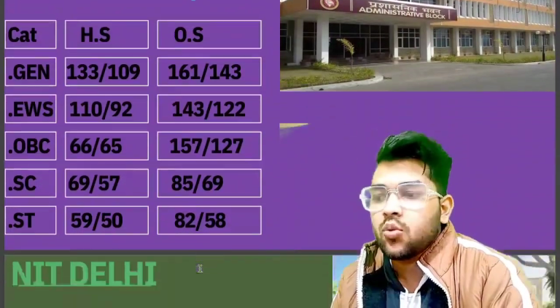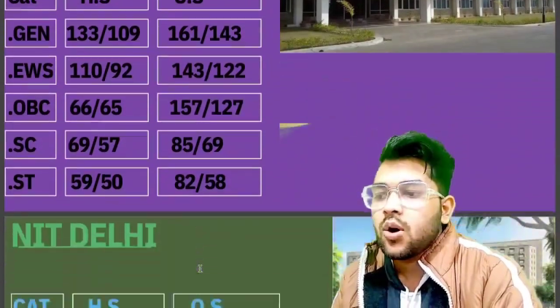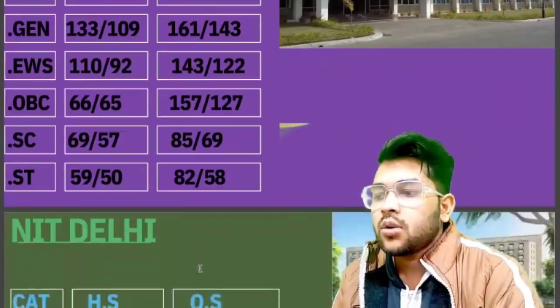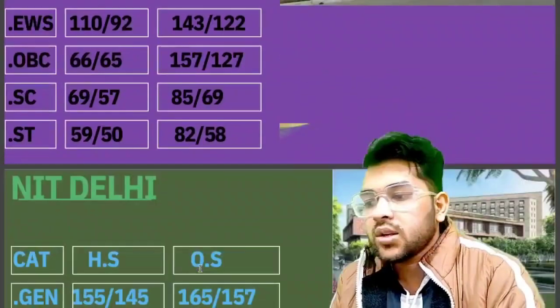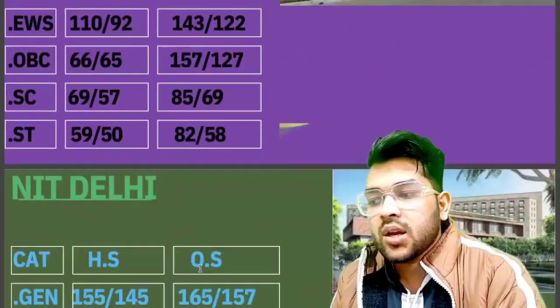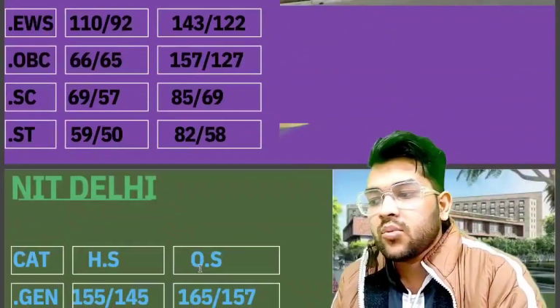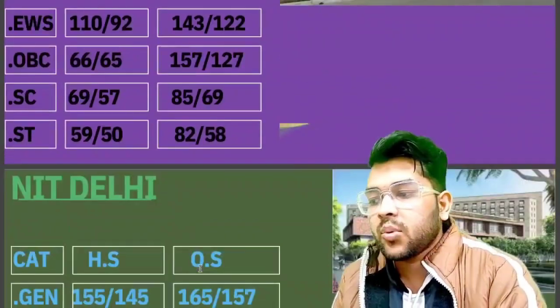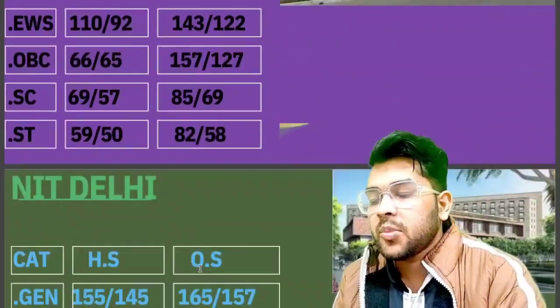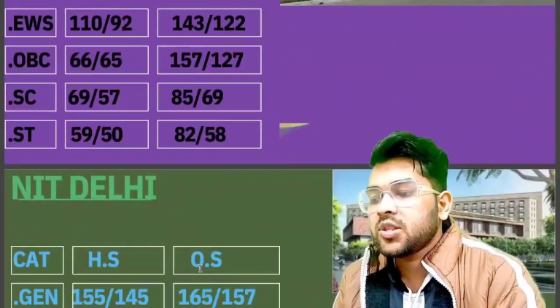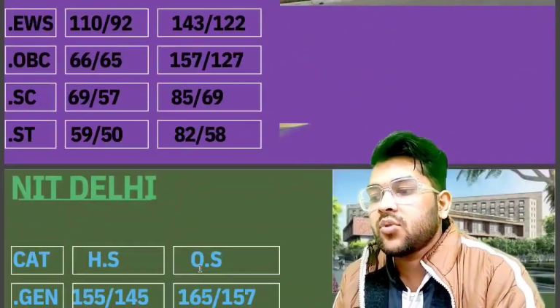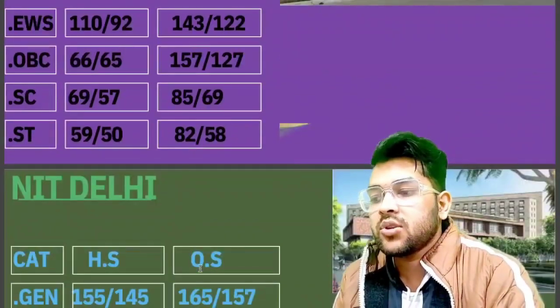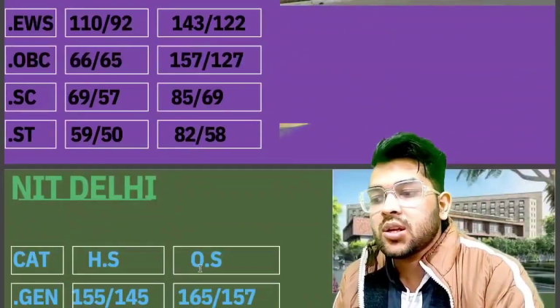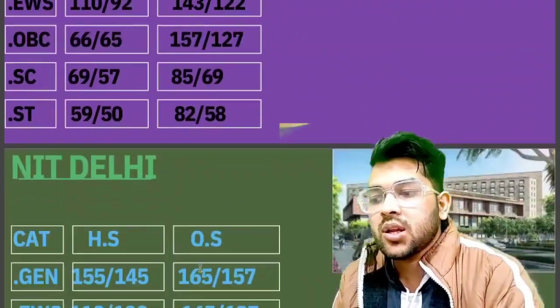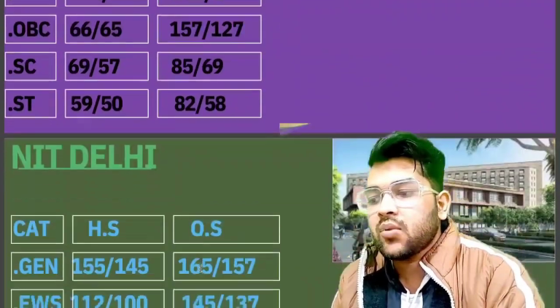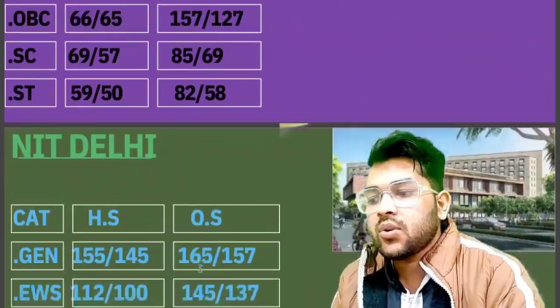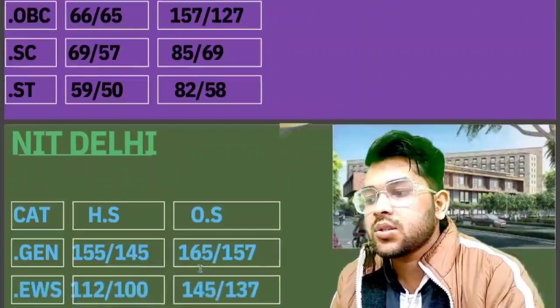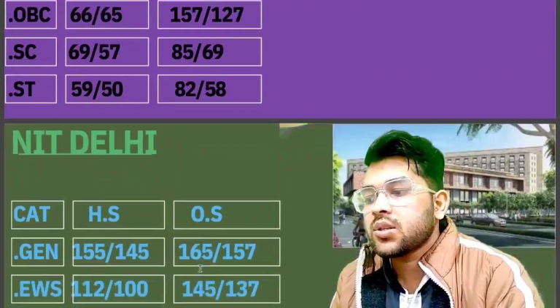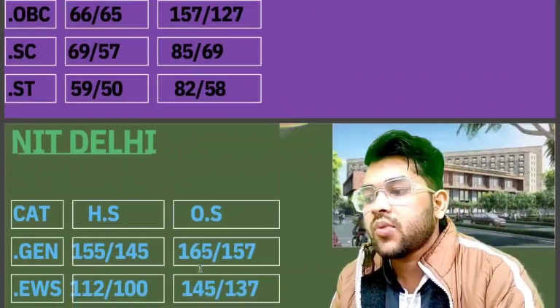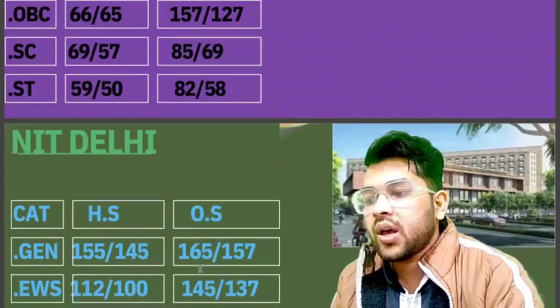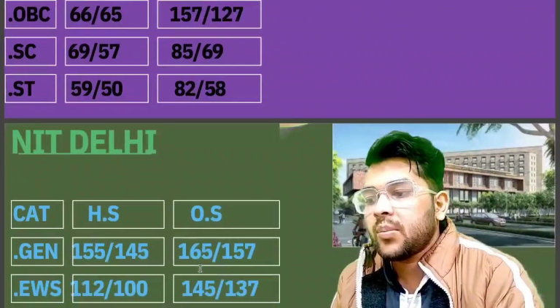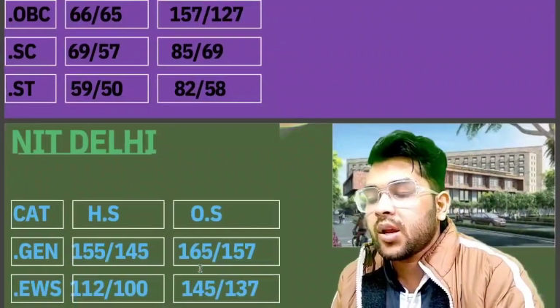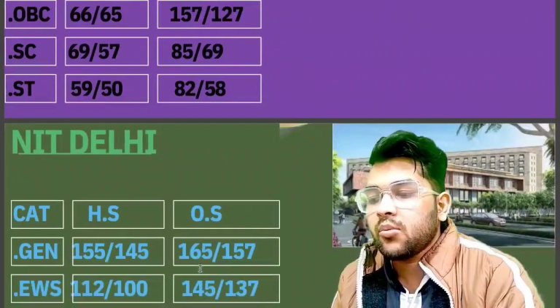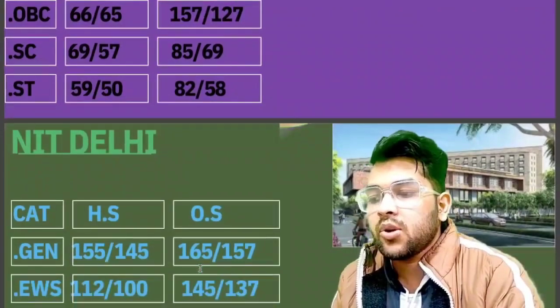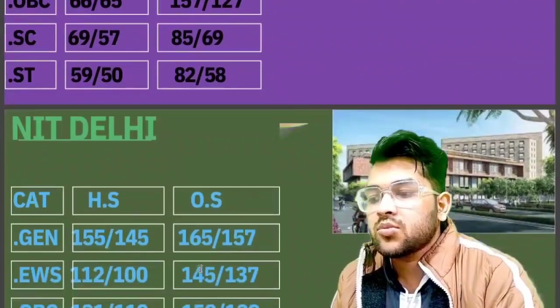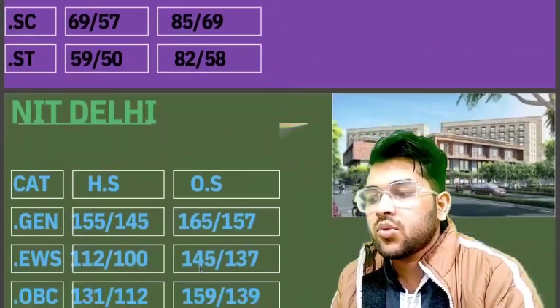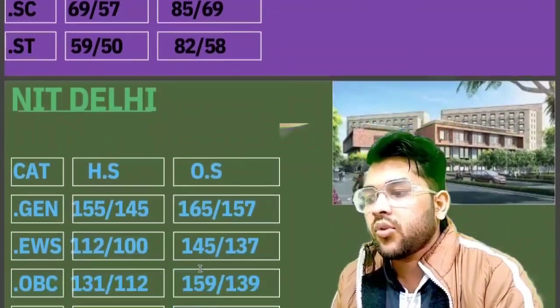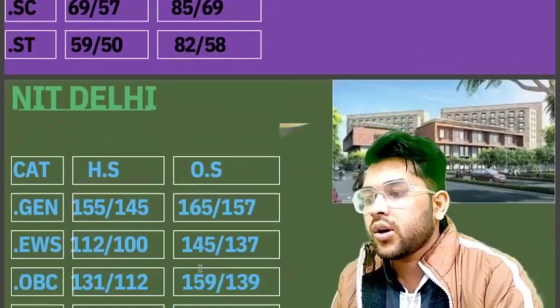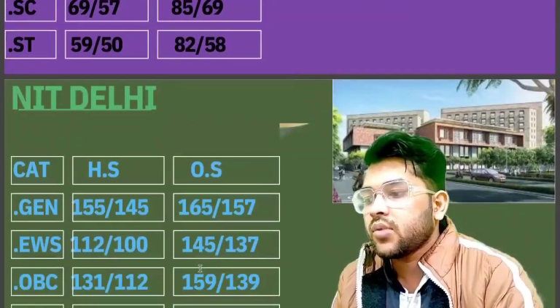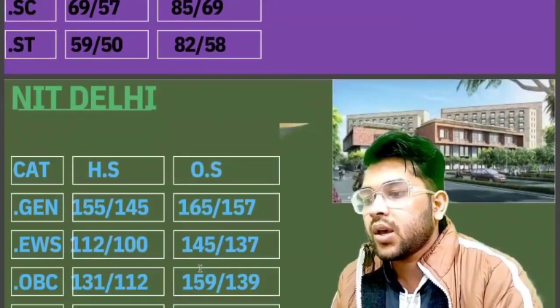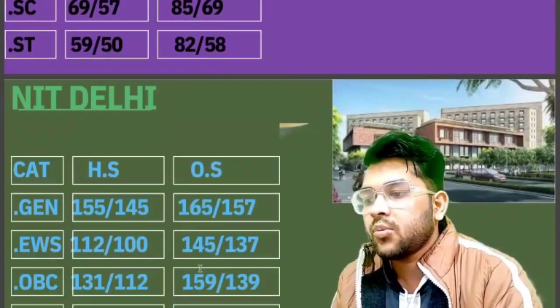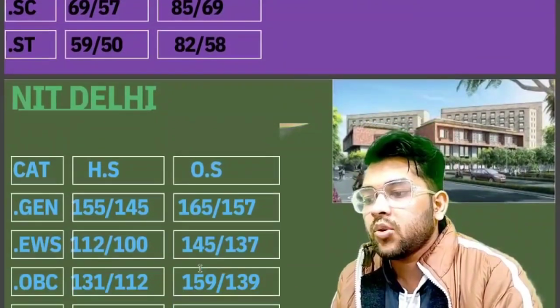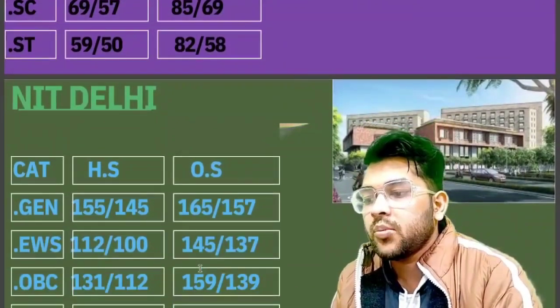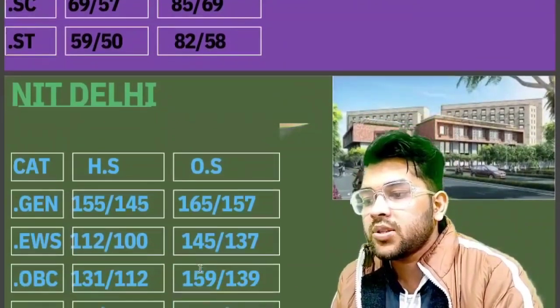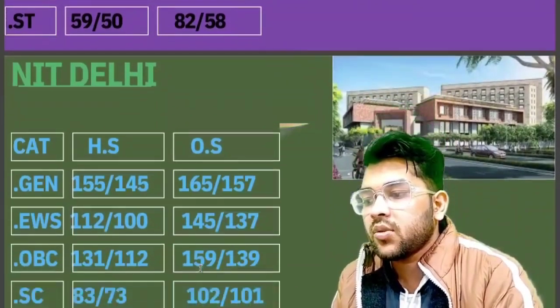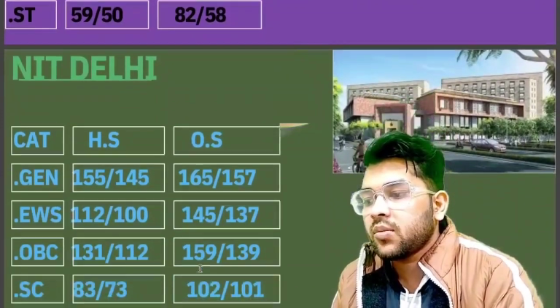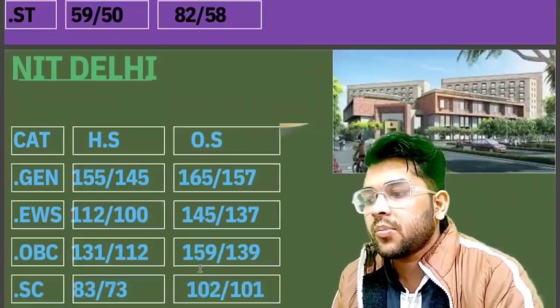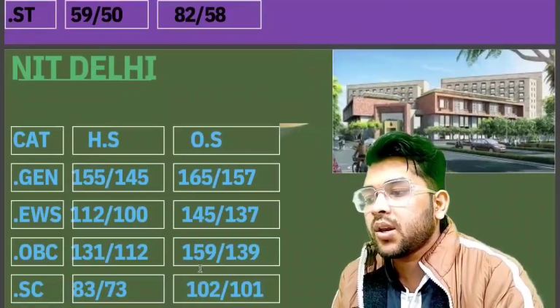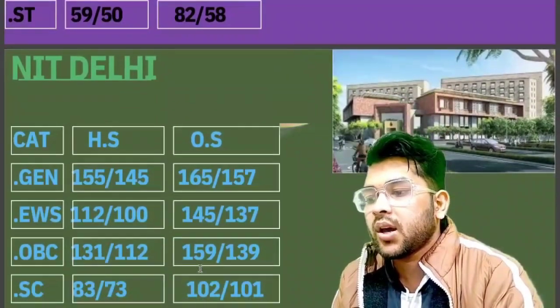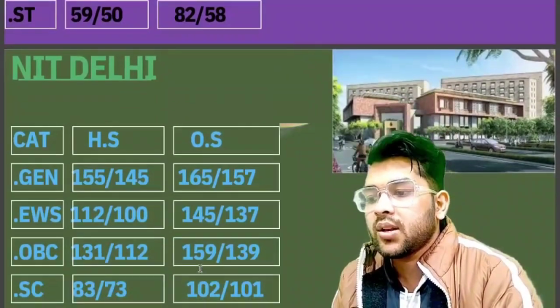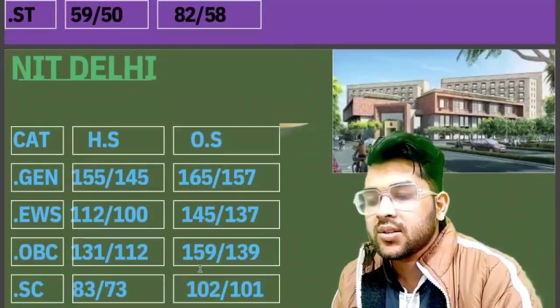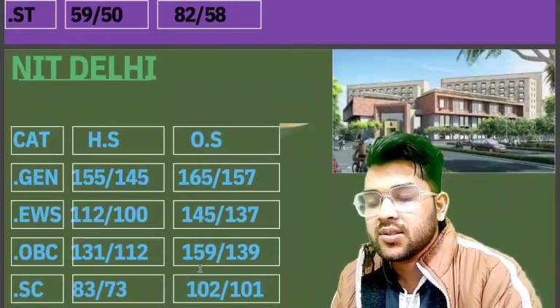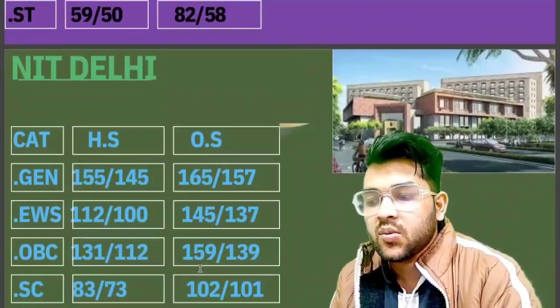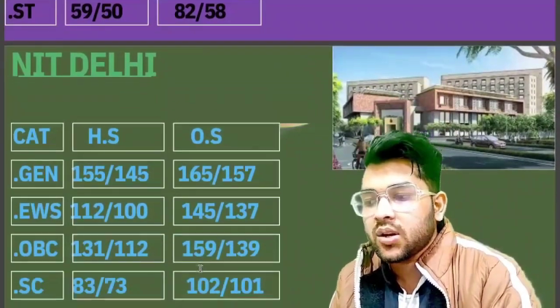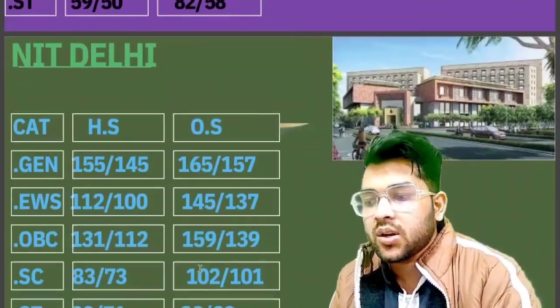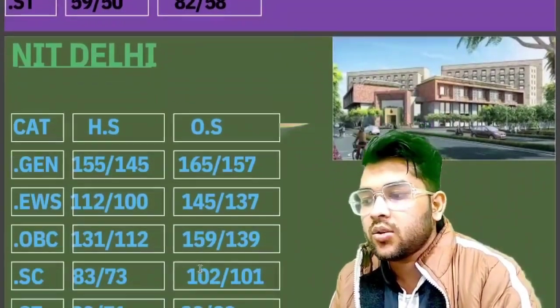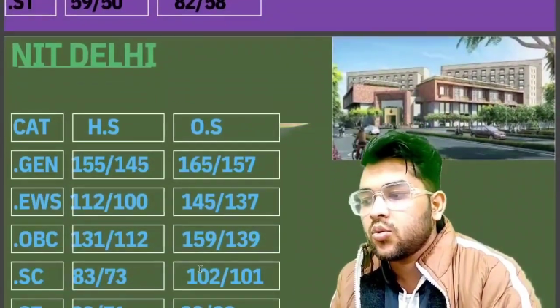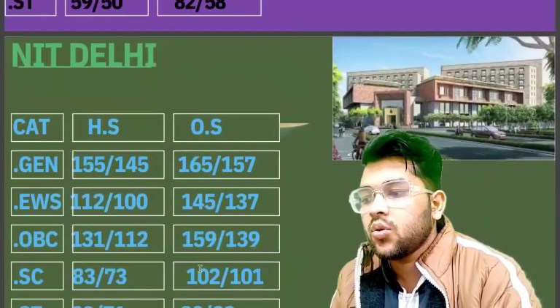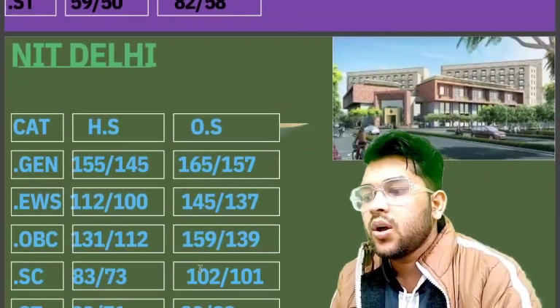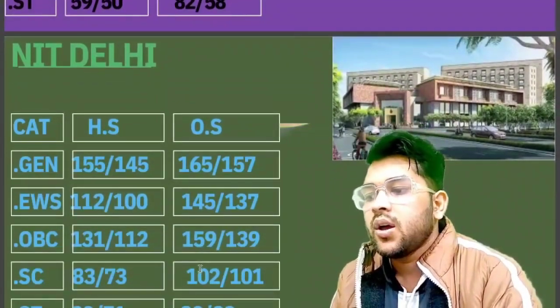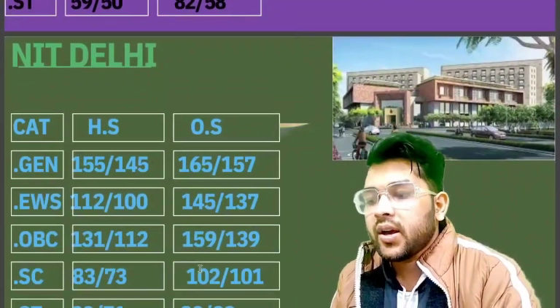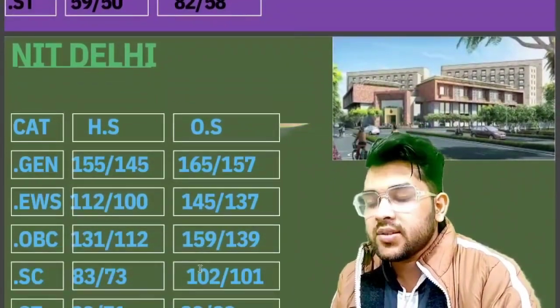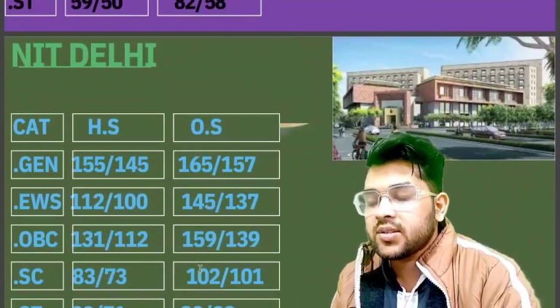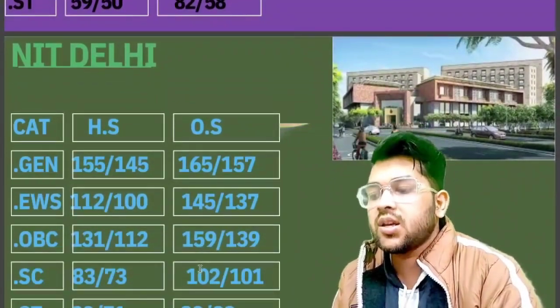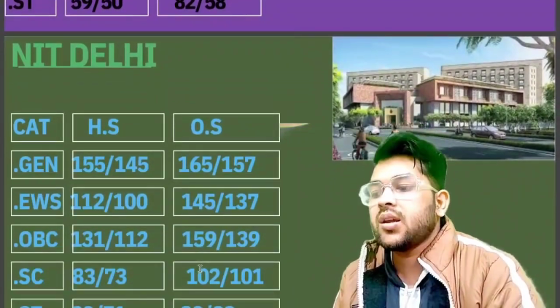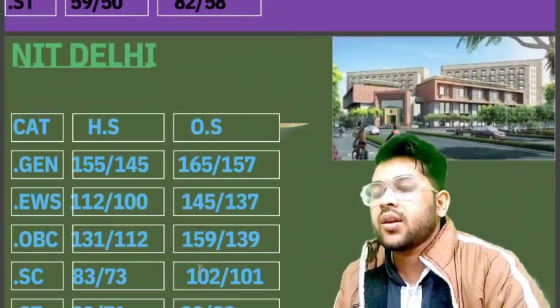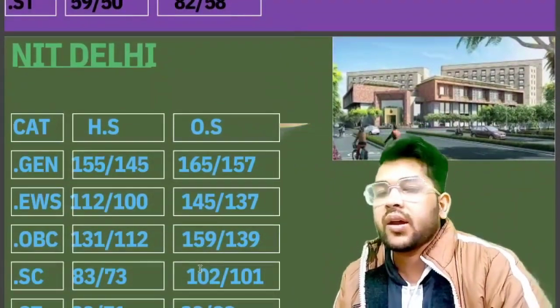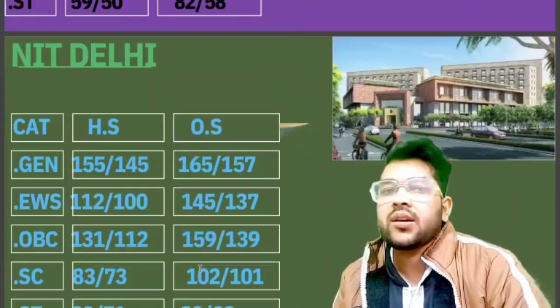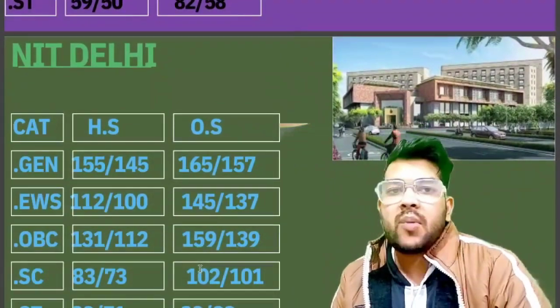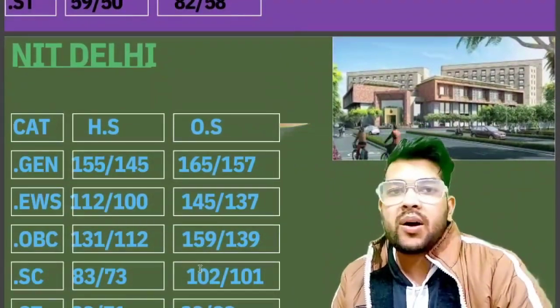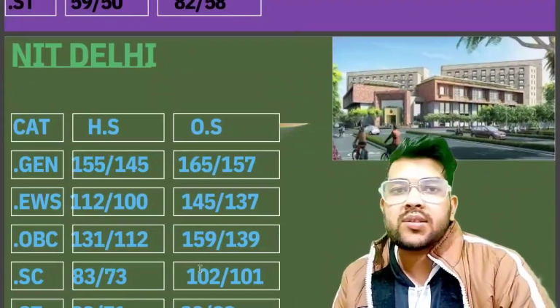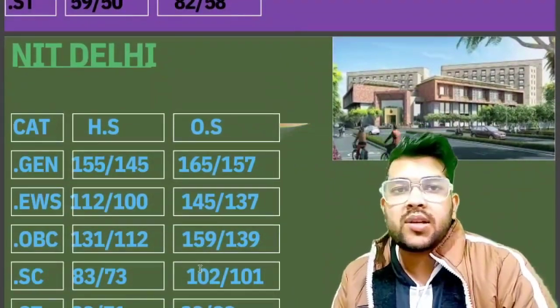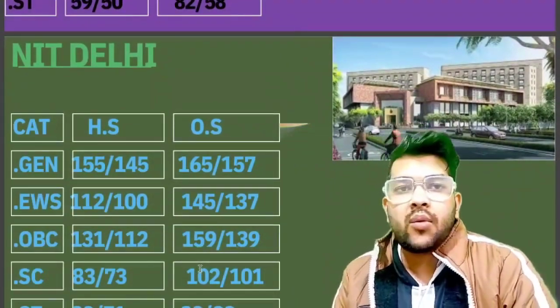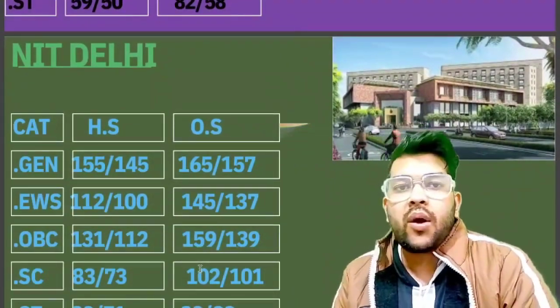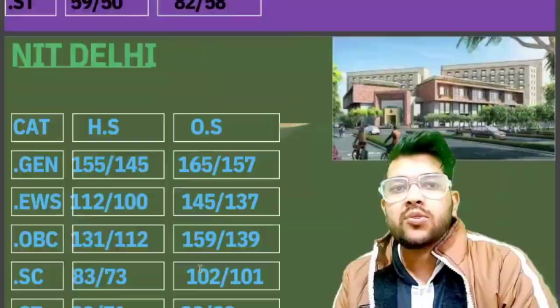Here is the information for another NIT: General 165, EWS 145, OBC 159, SC 102, and ST 90 marks is required.